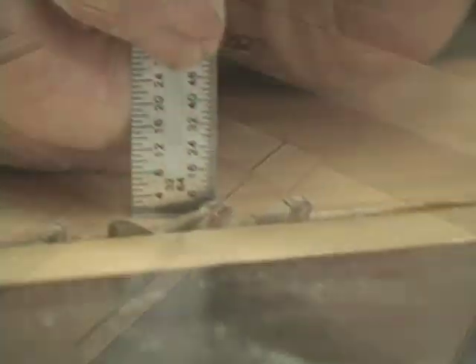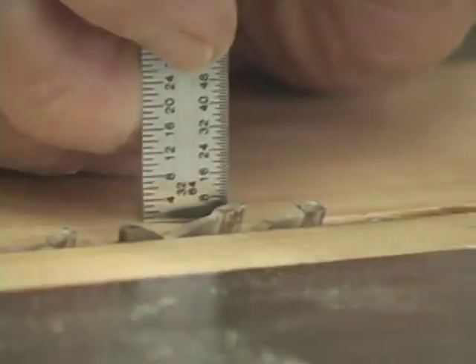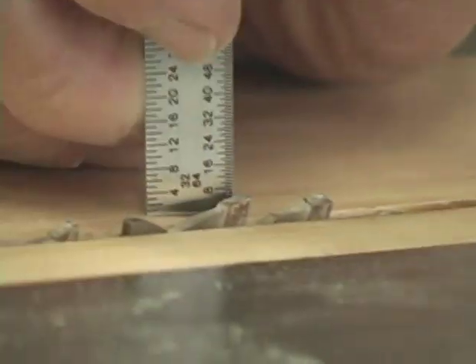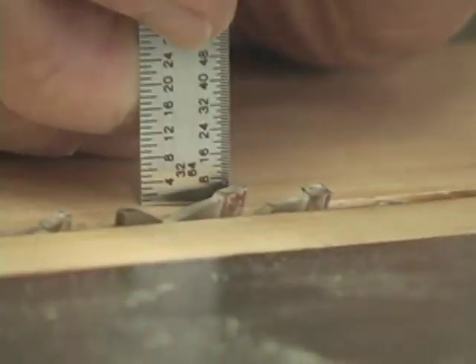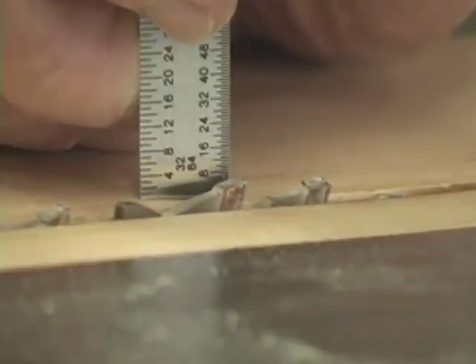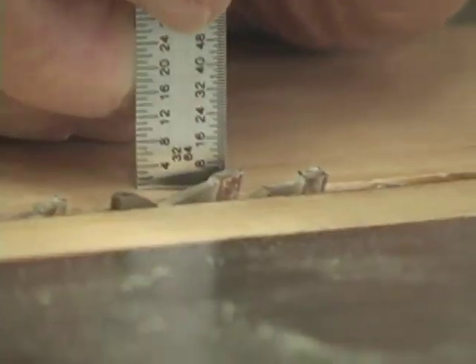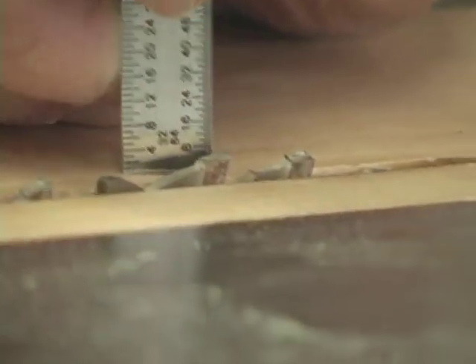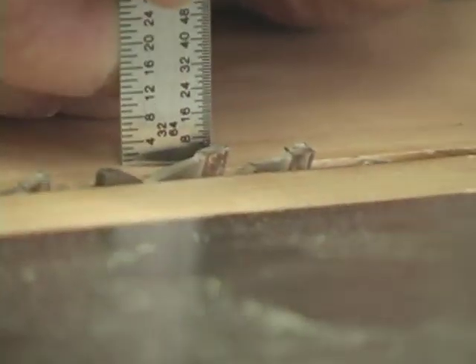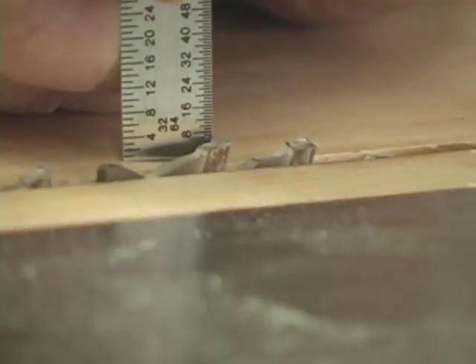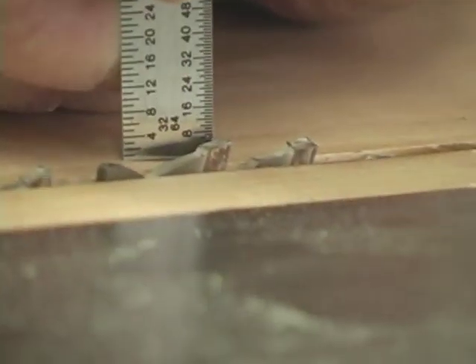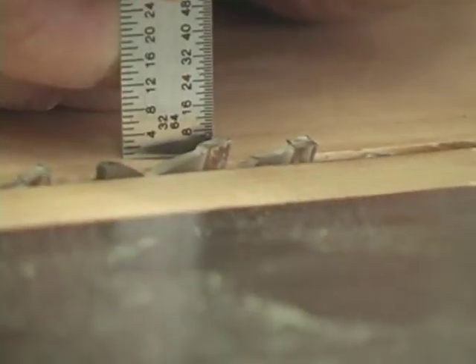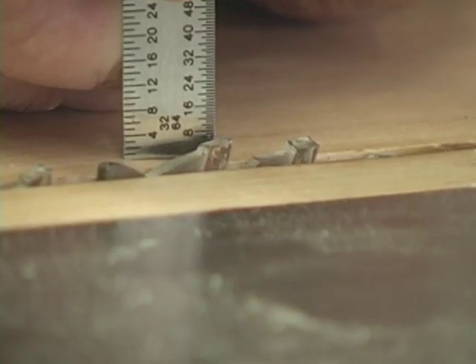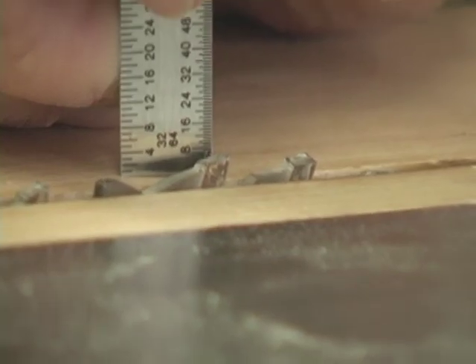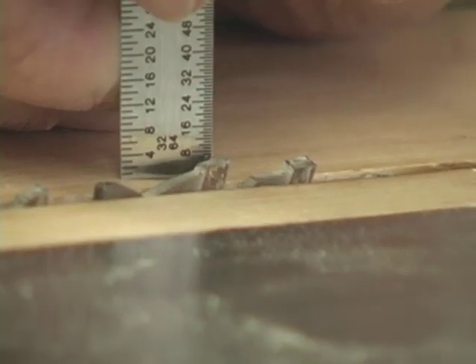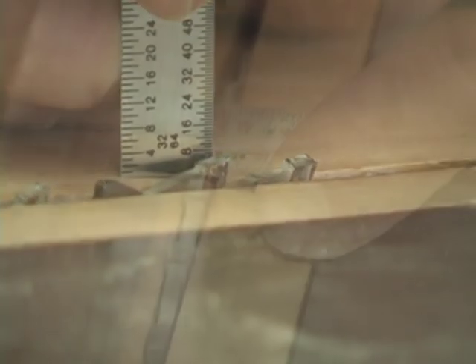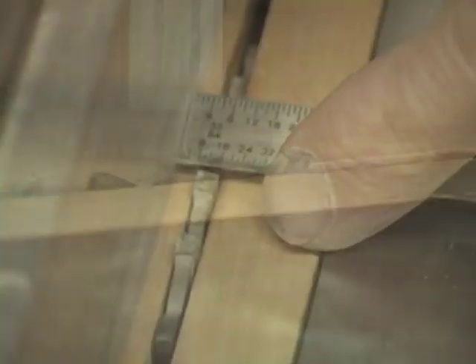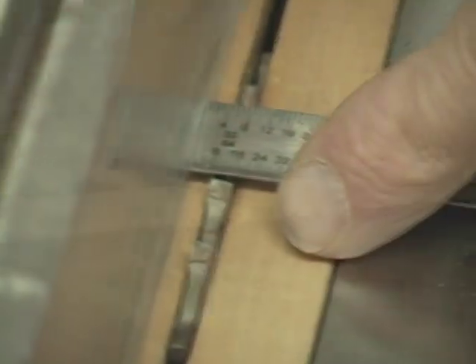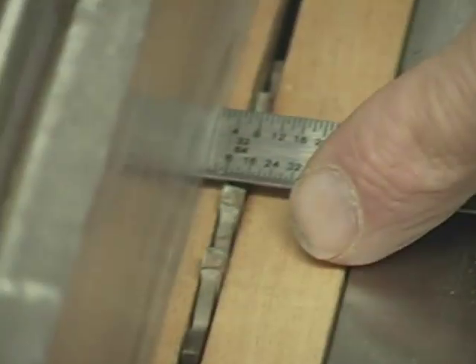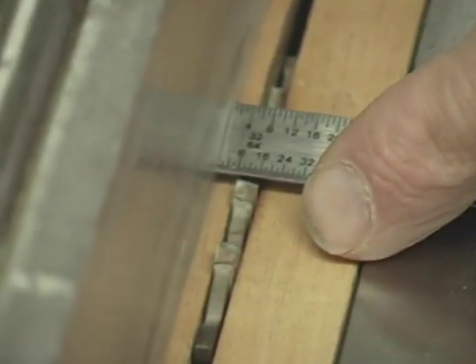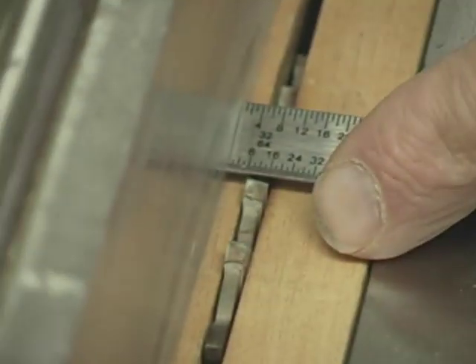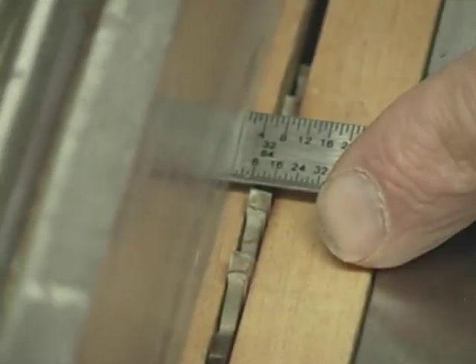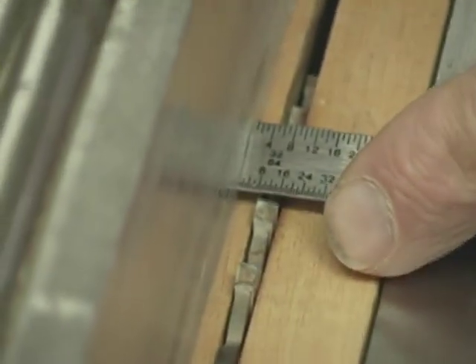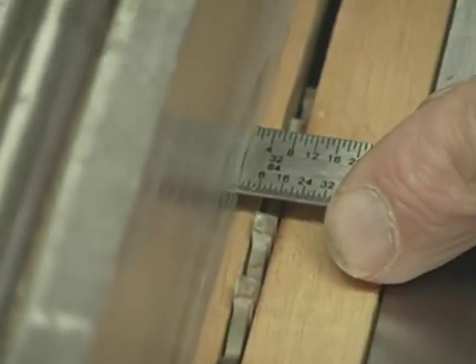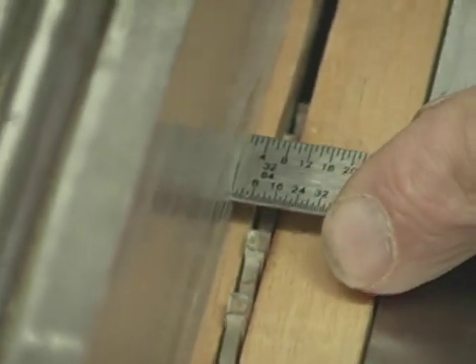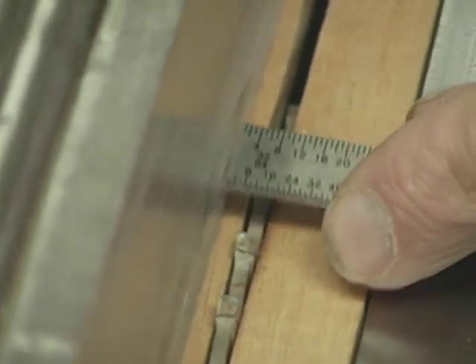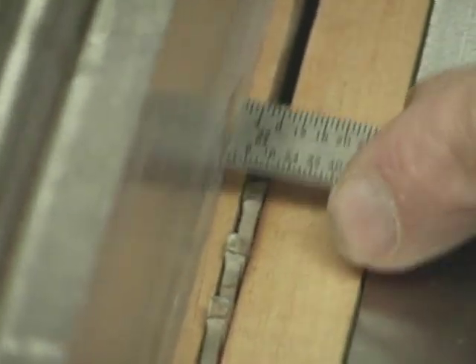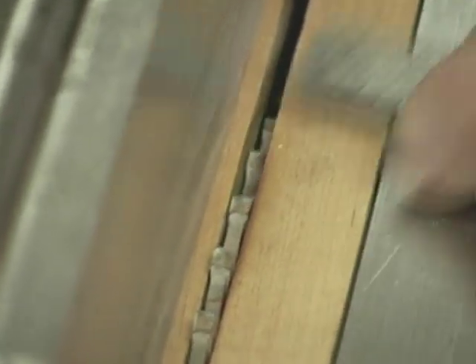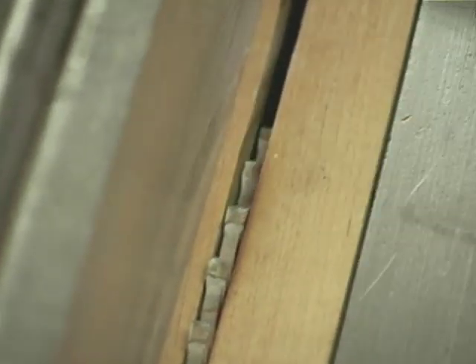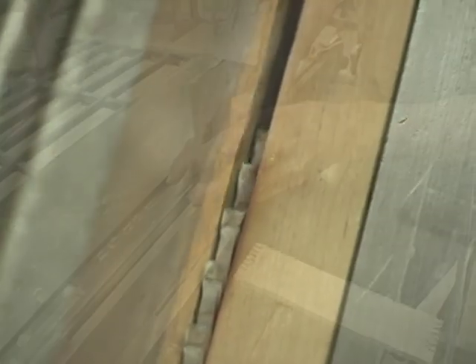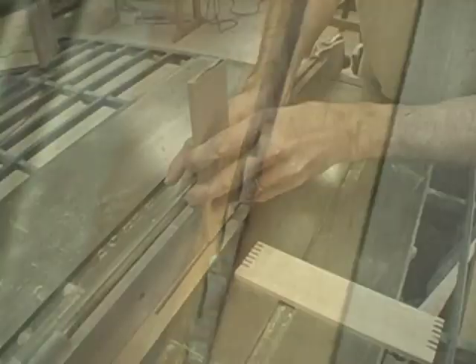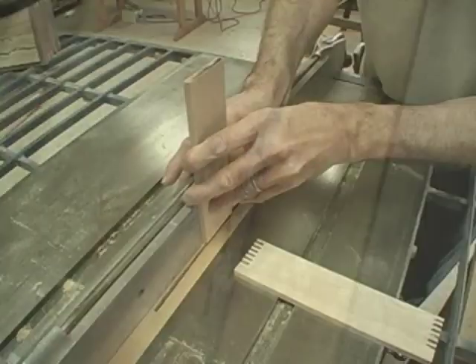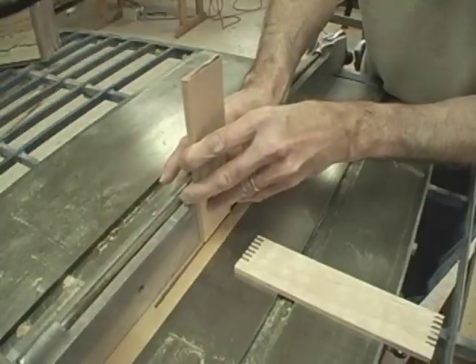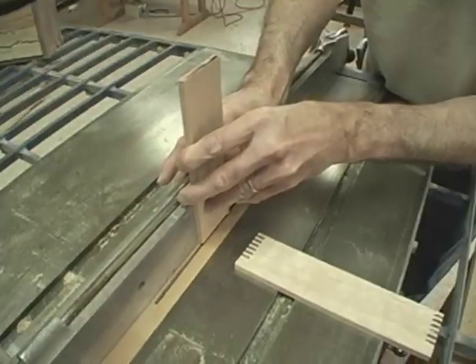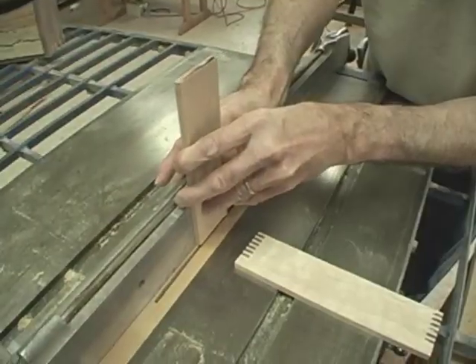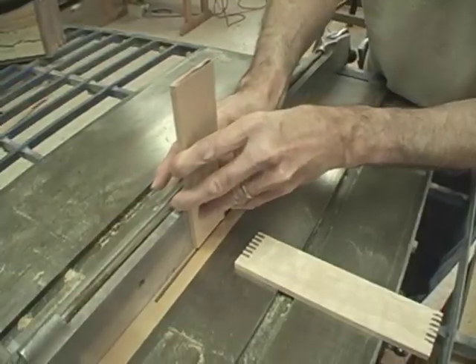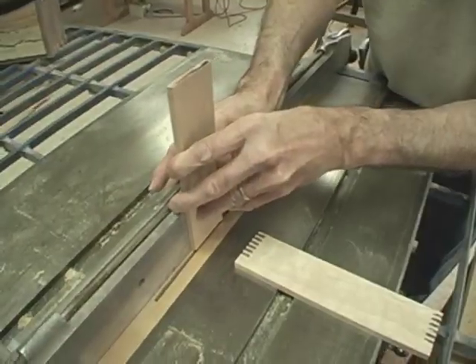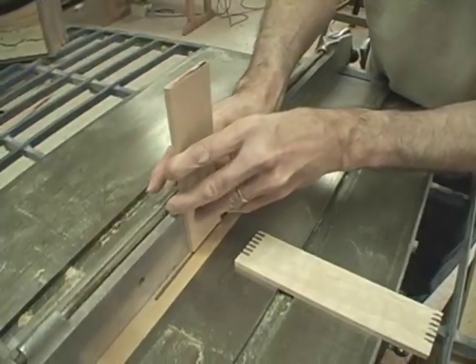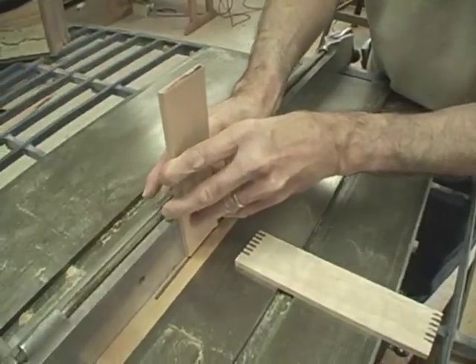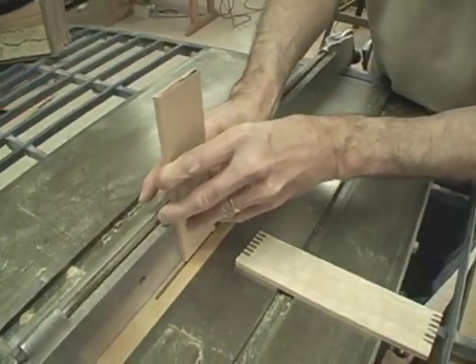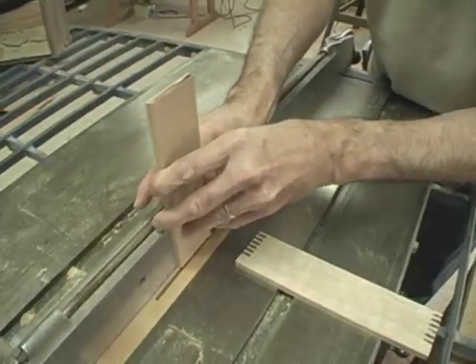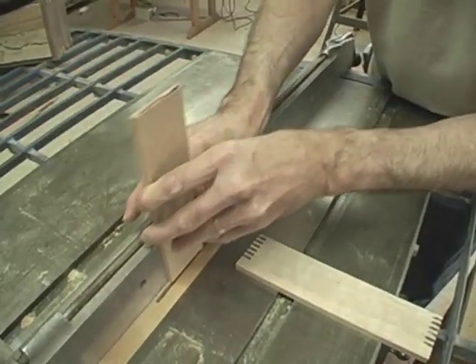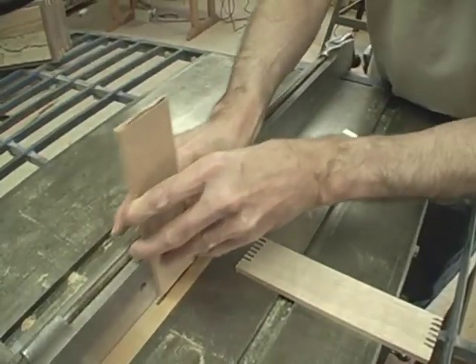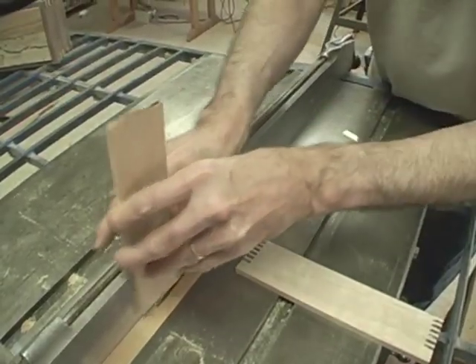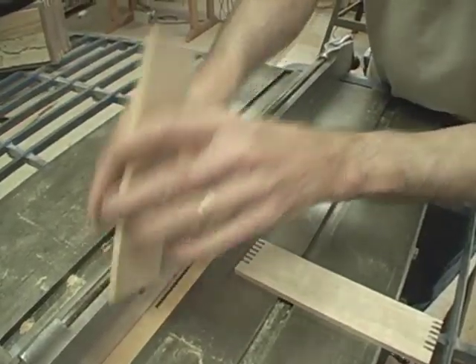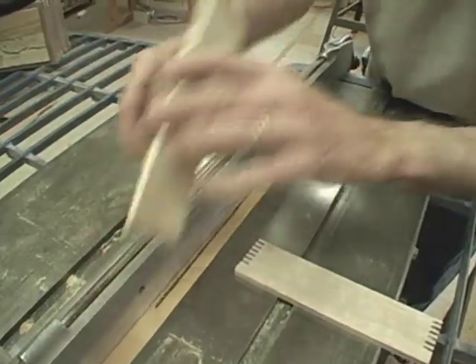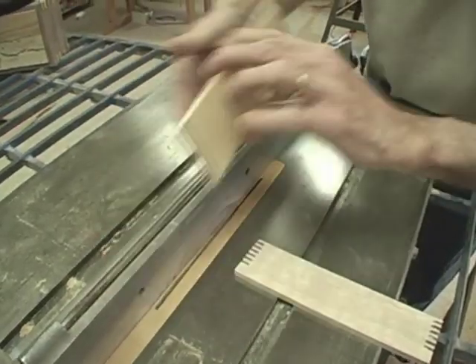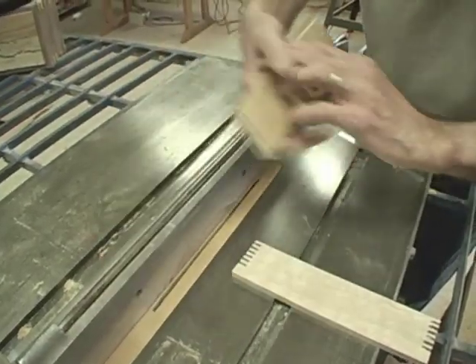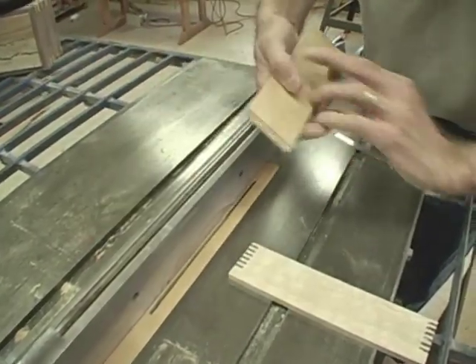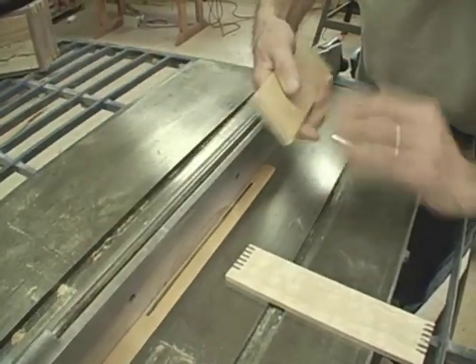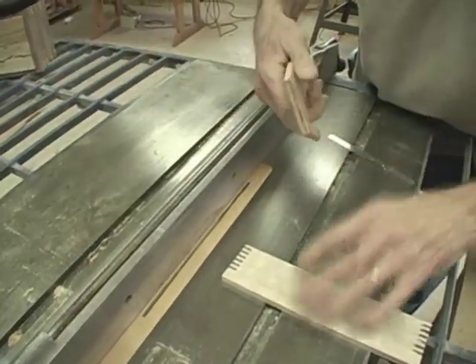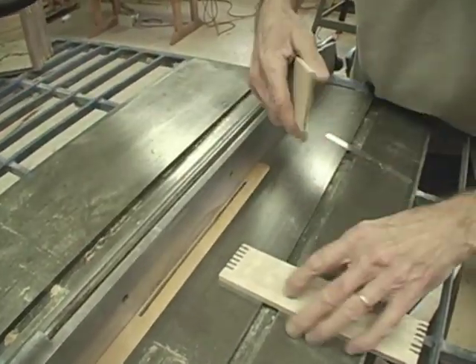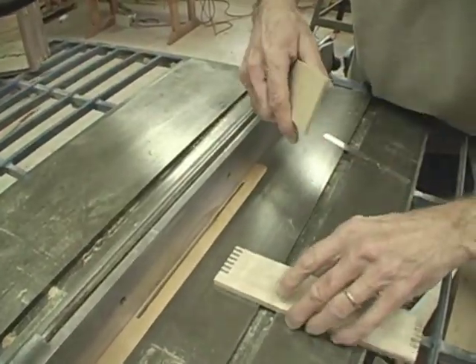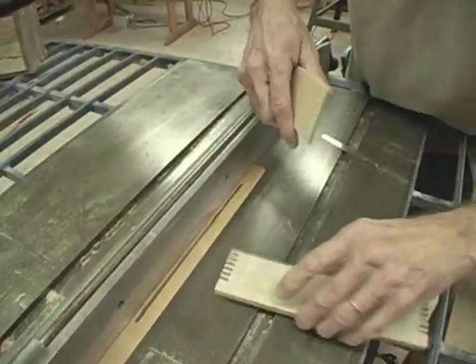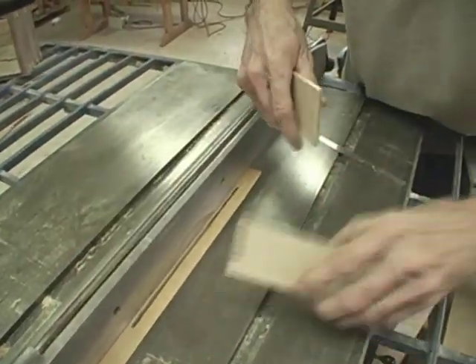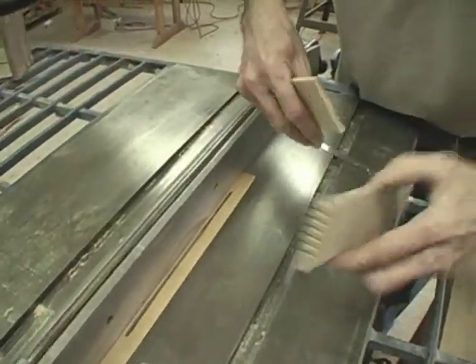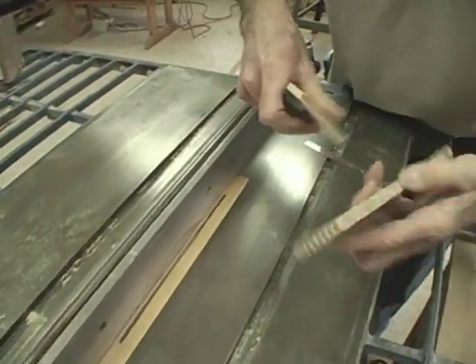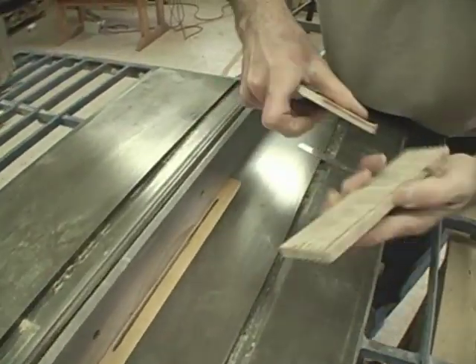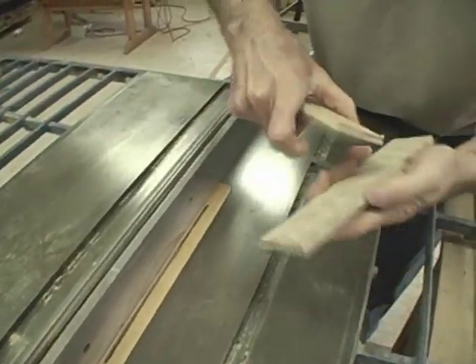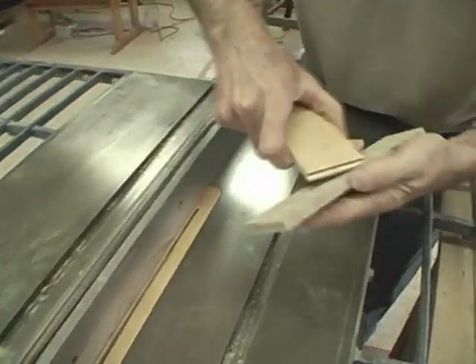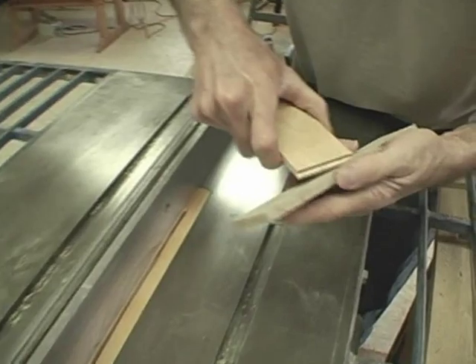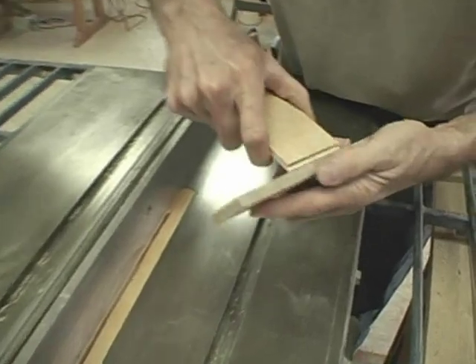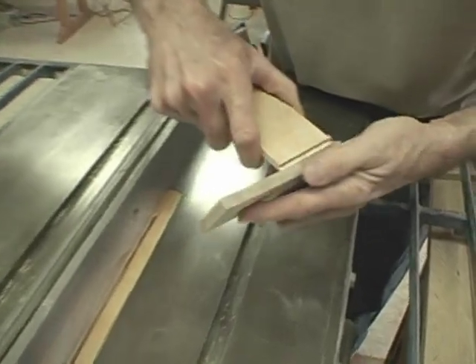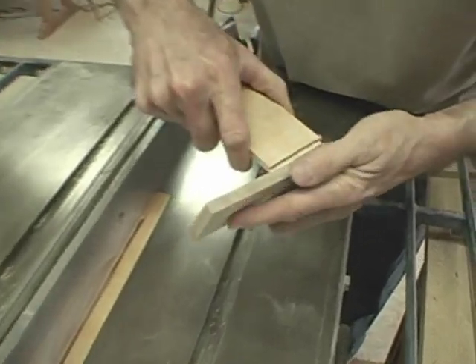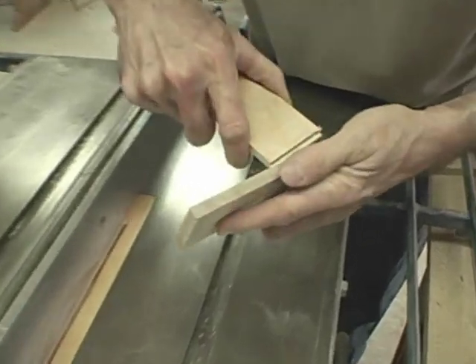So the next job is to make a rabbet cut around the side of this, forming a tongue on each edge.